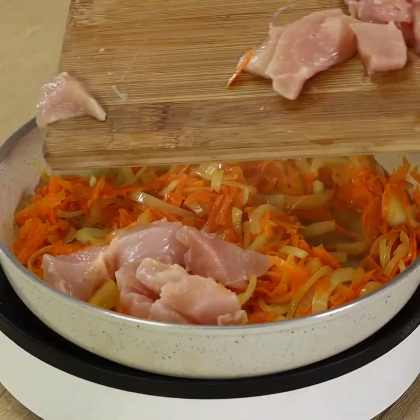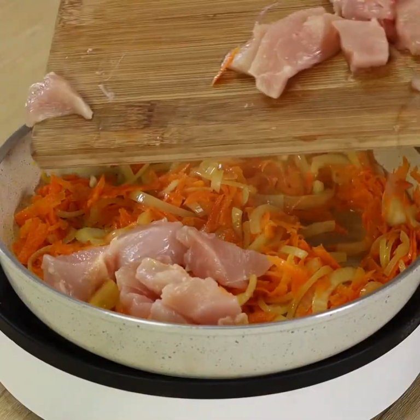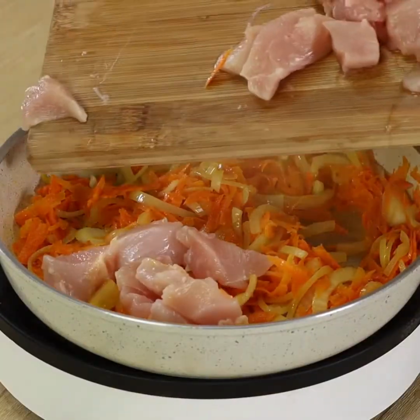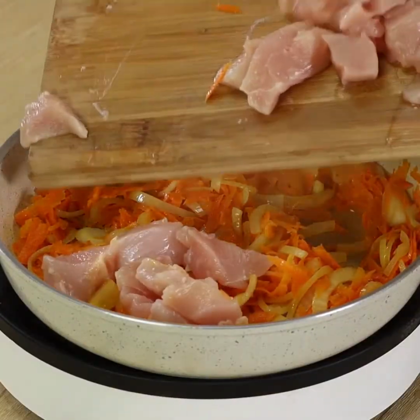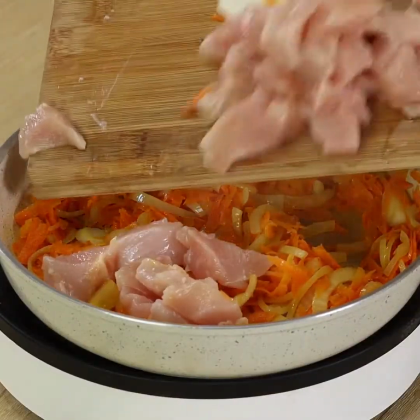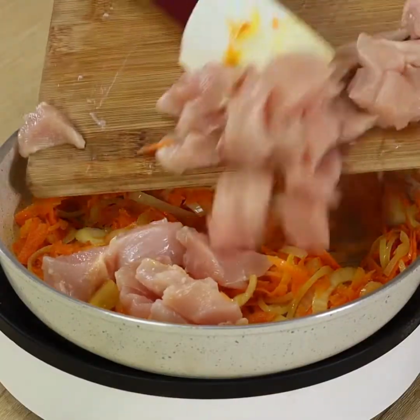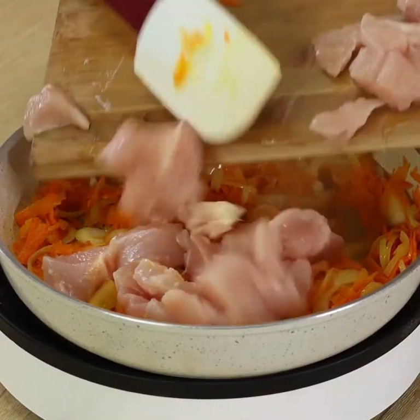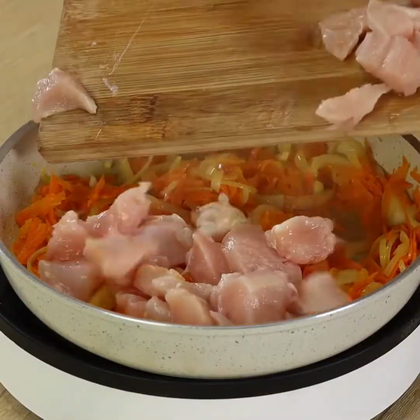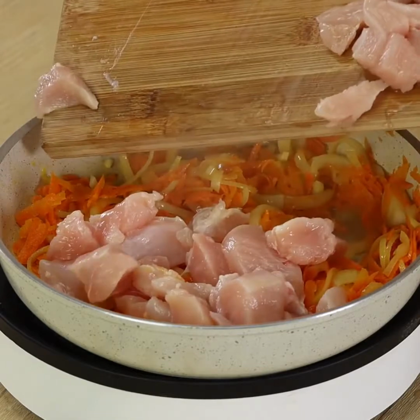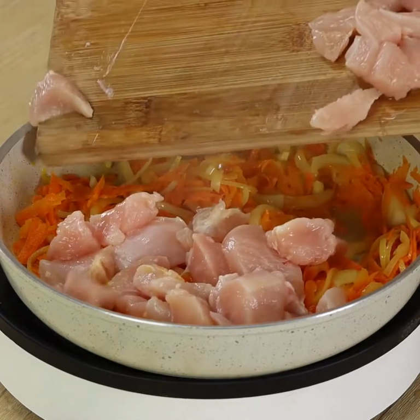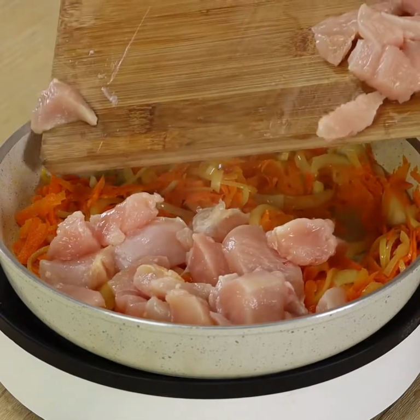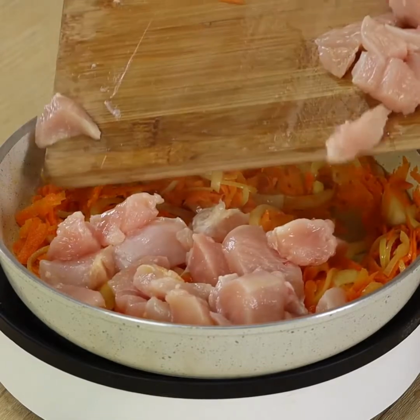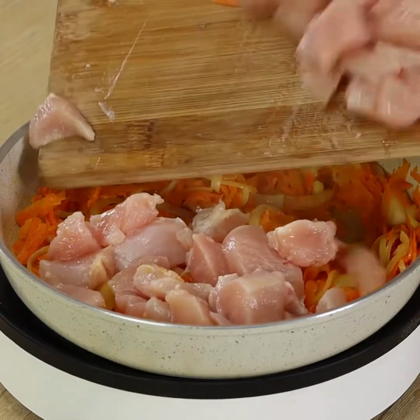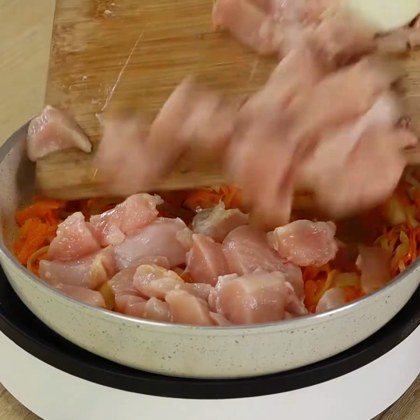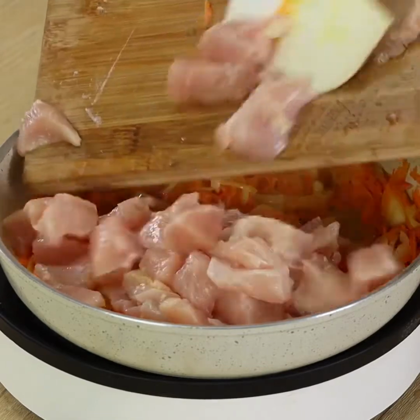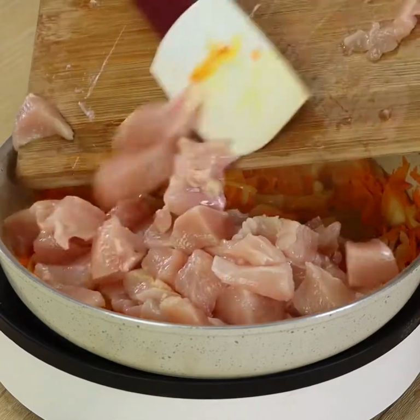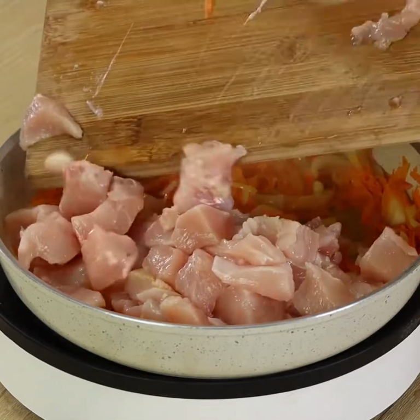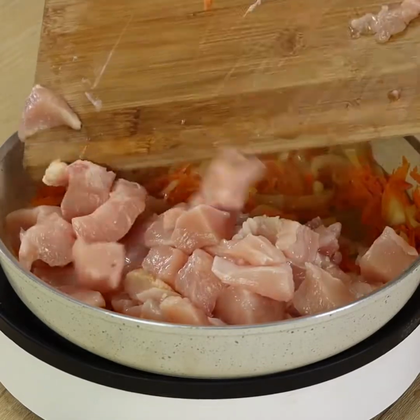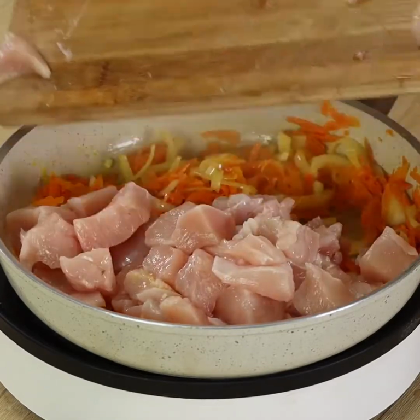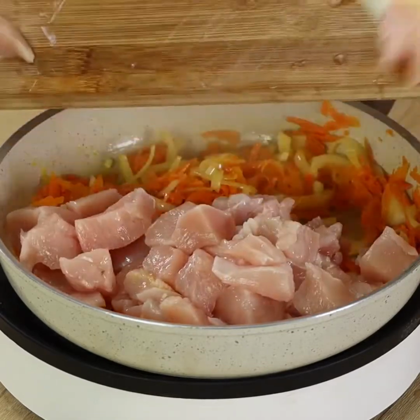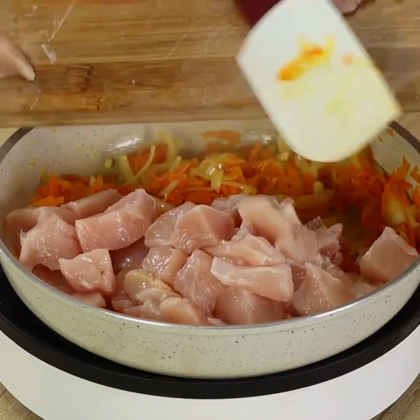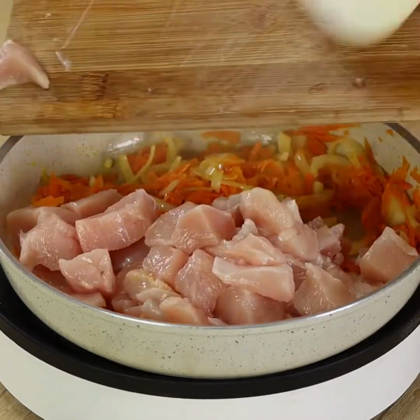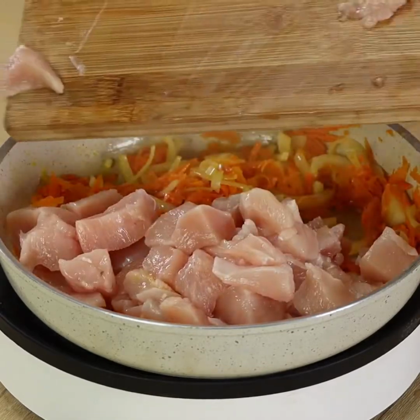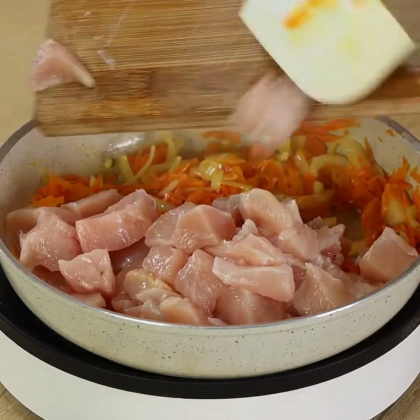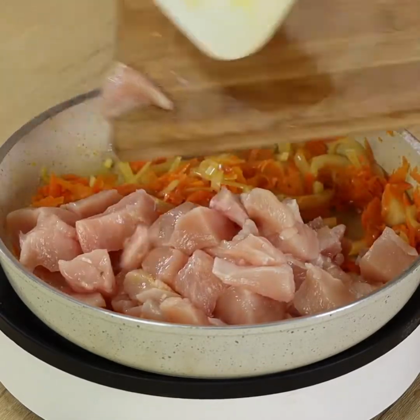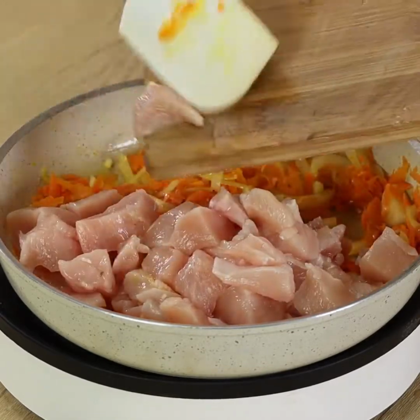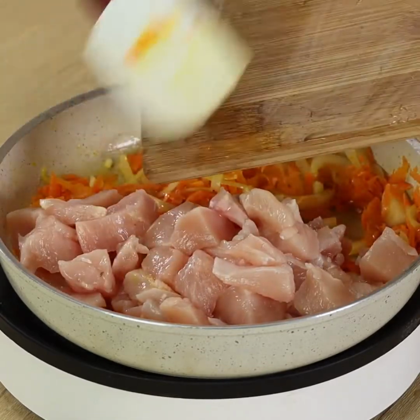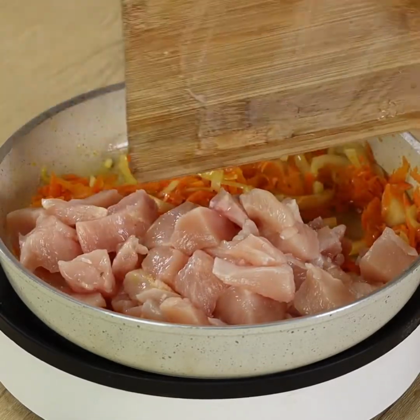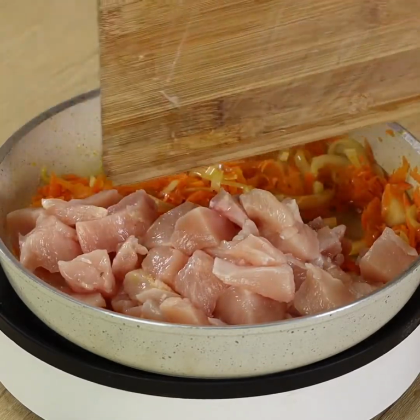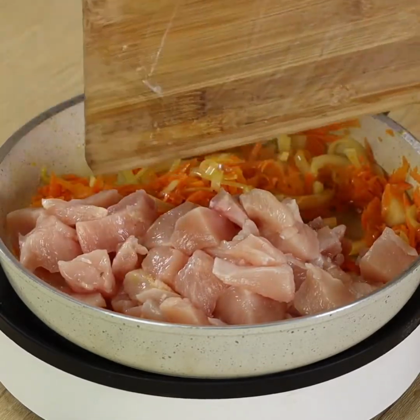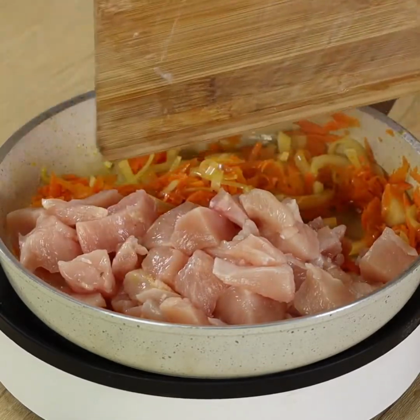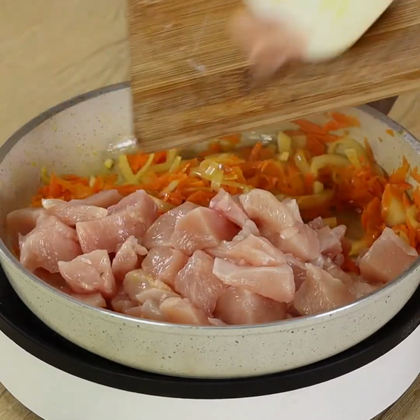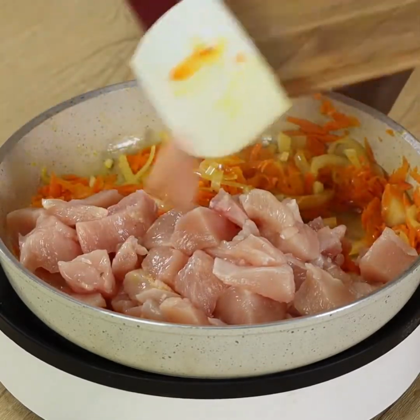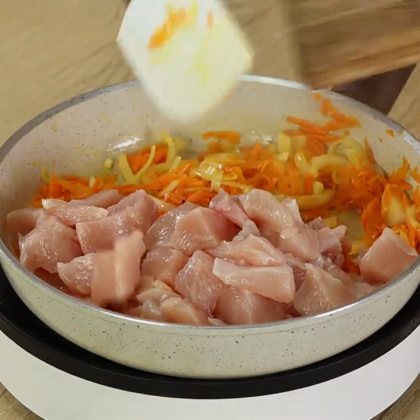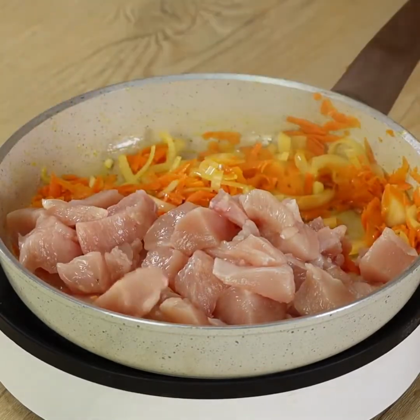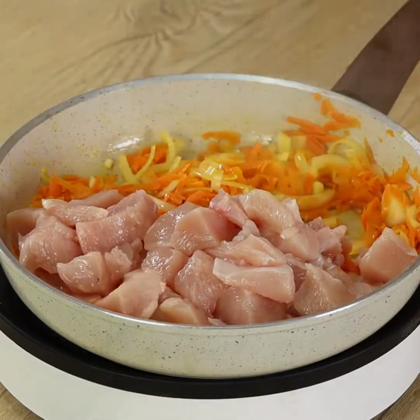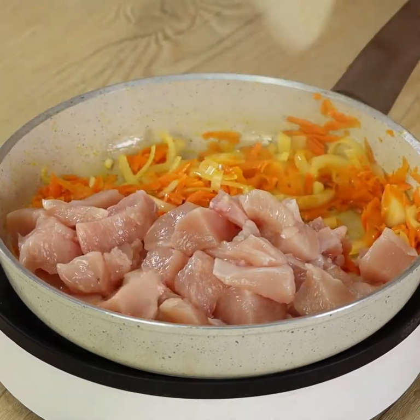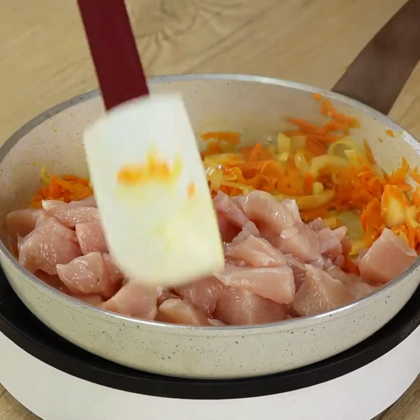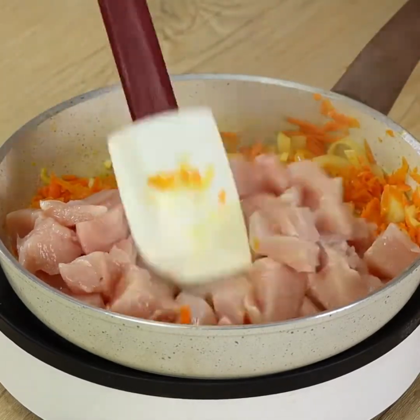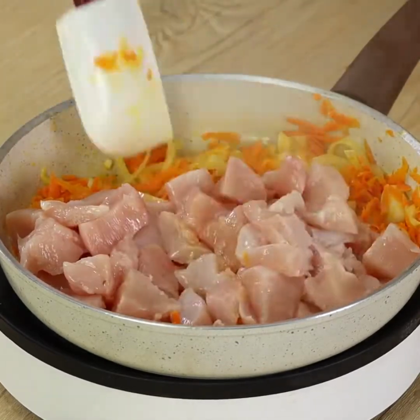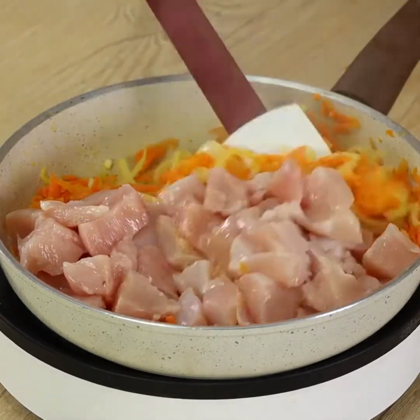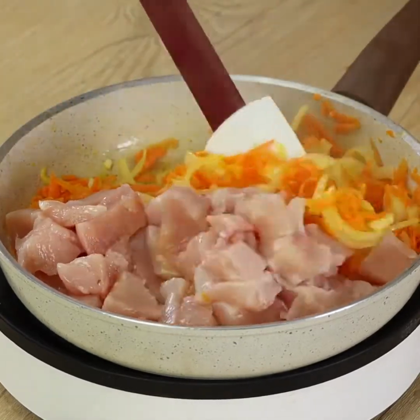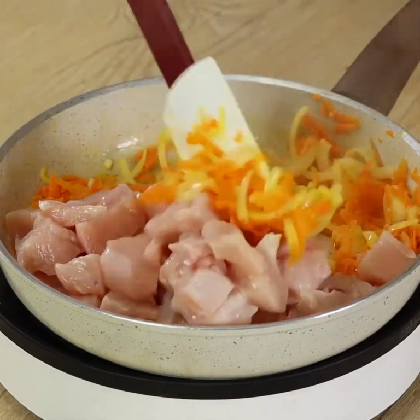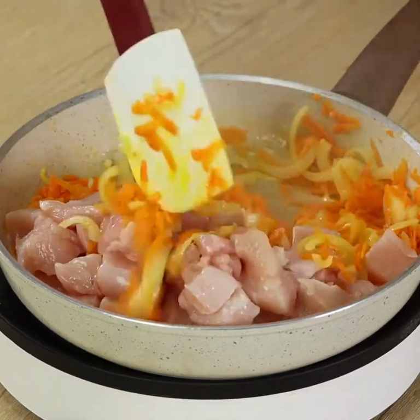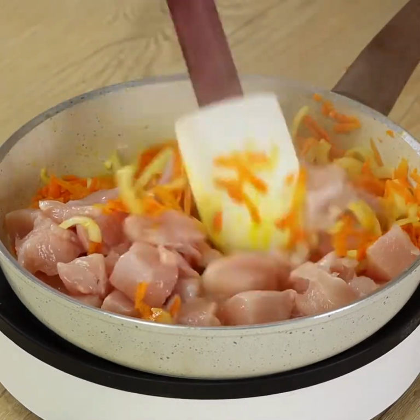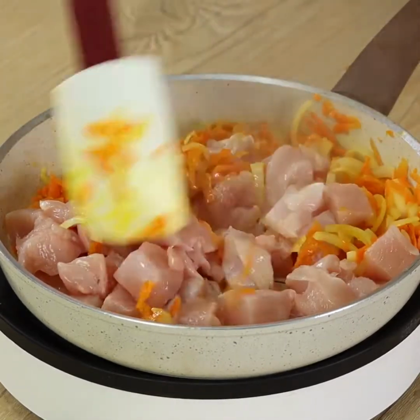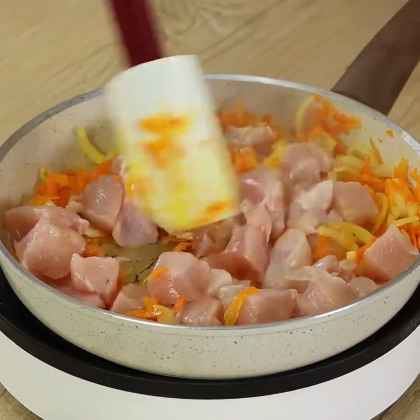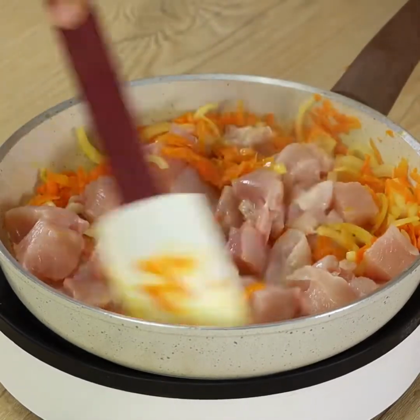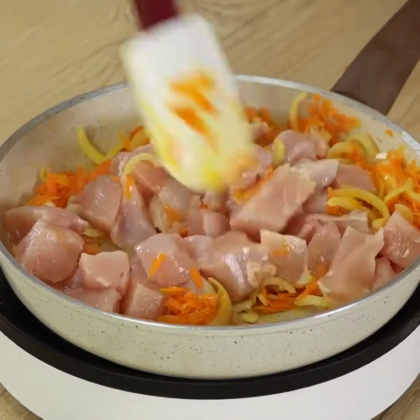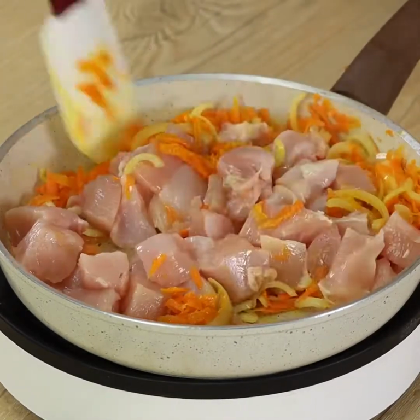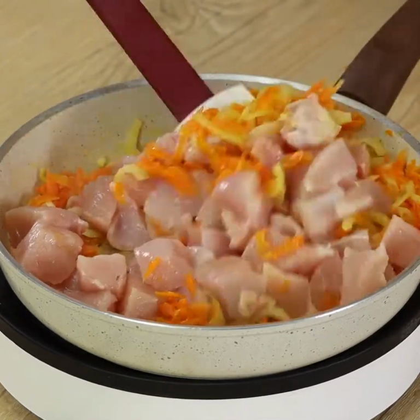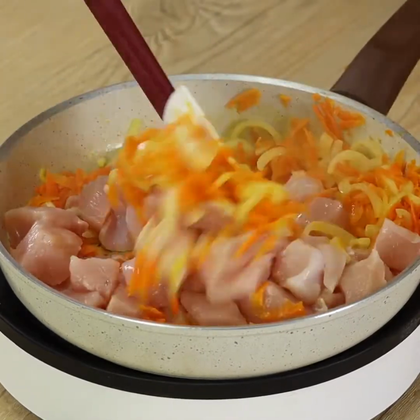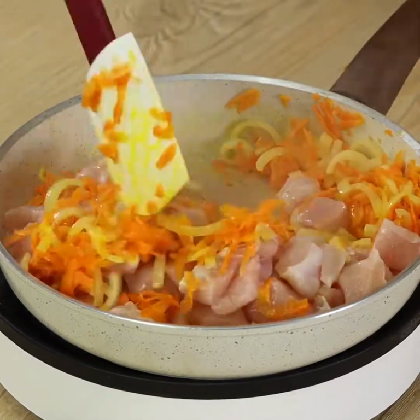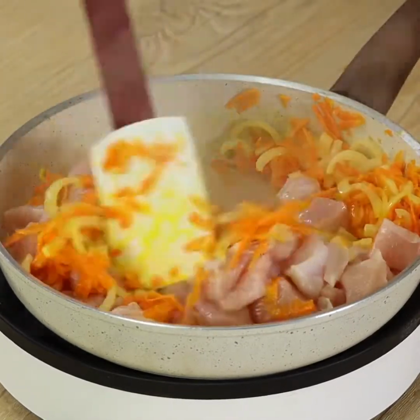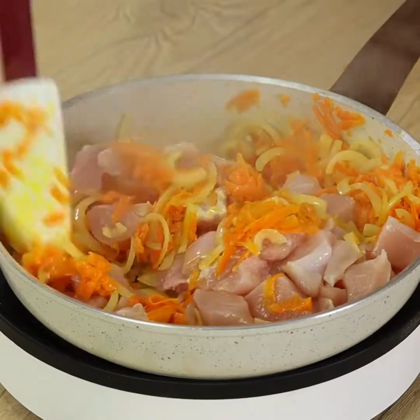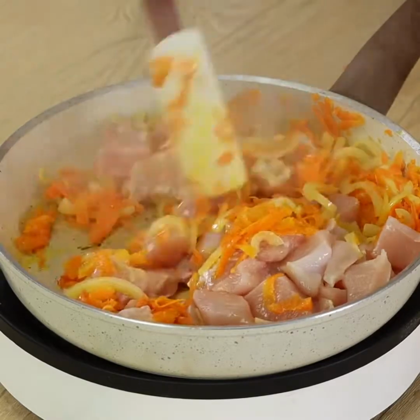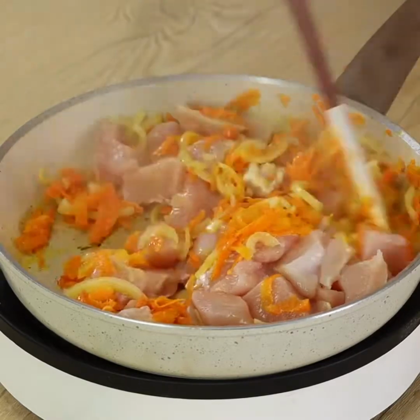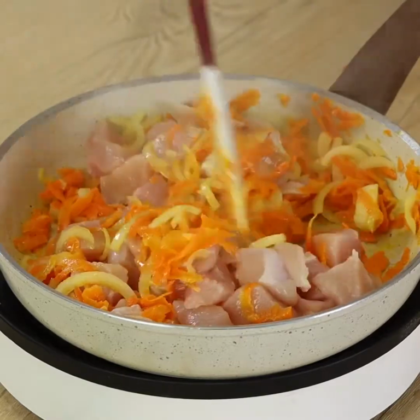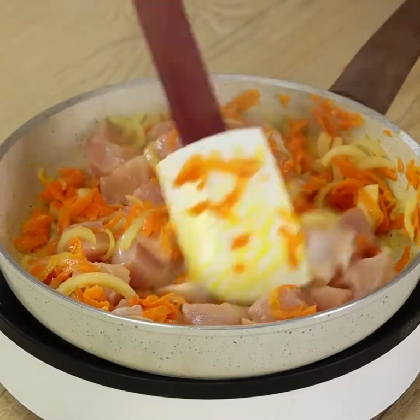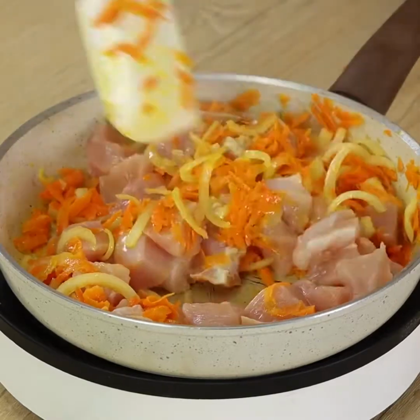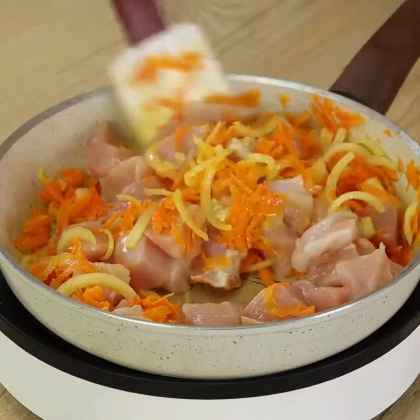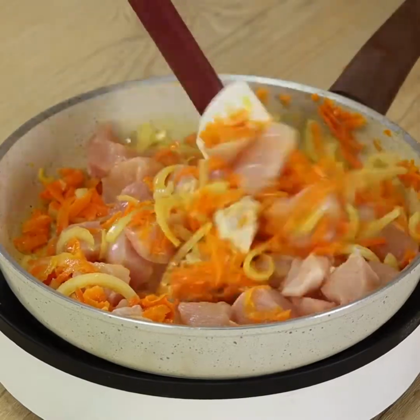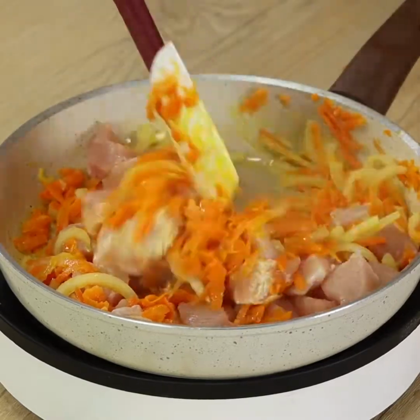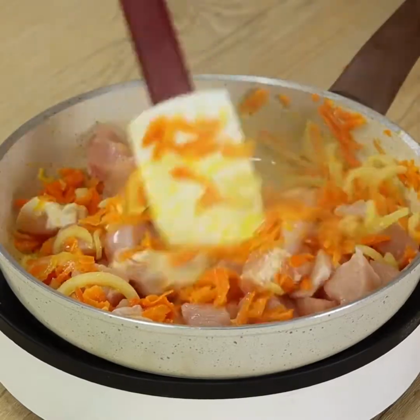Add the diced chicken into the pan together with the onion and carrot. Keep mixing for 2 minutes to pan fry the chicken.